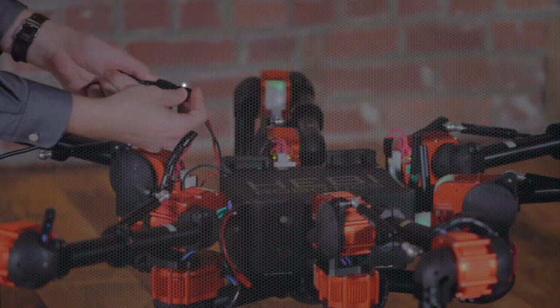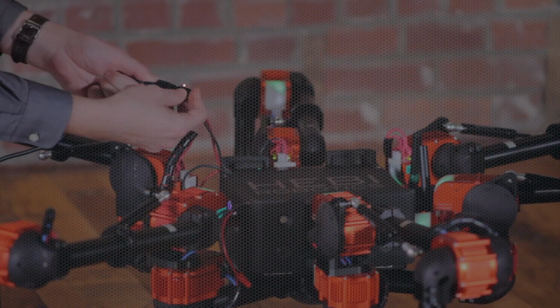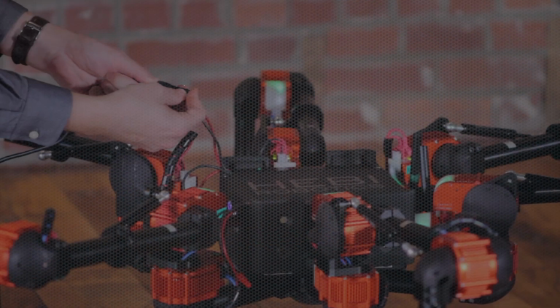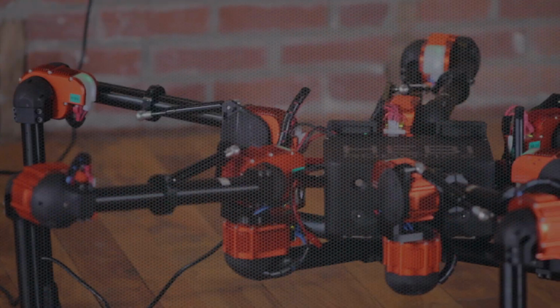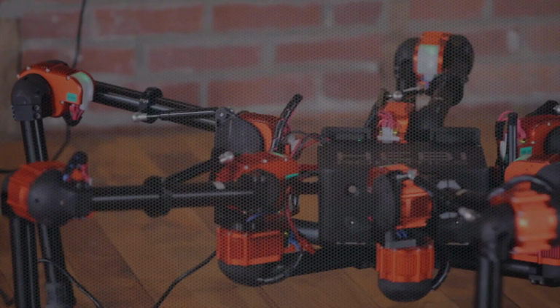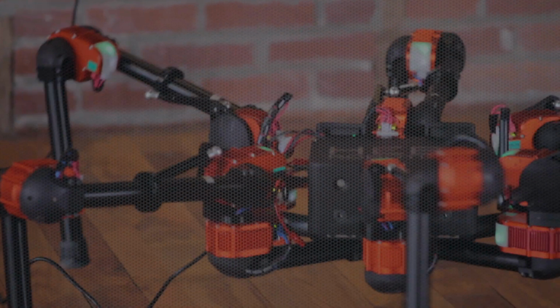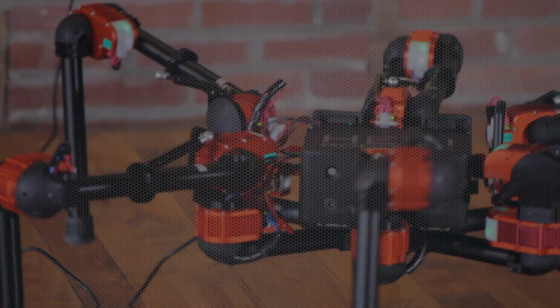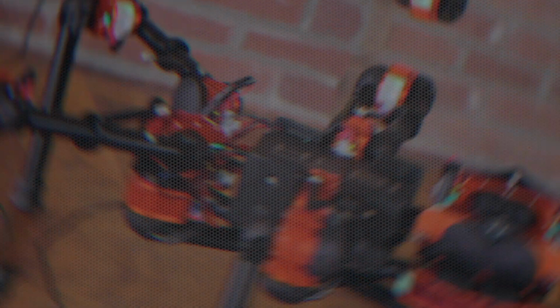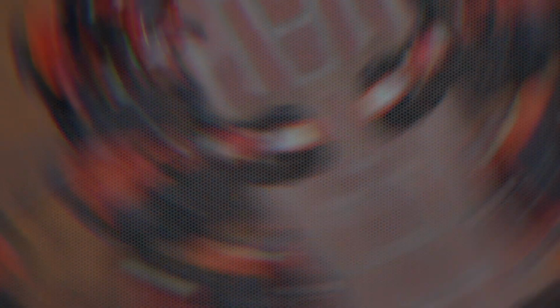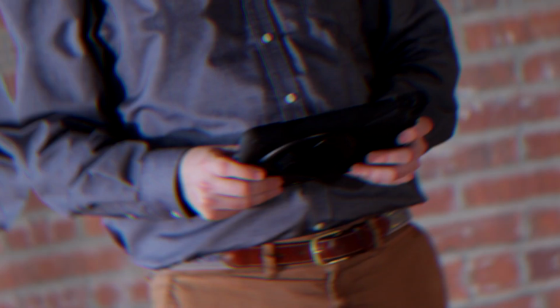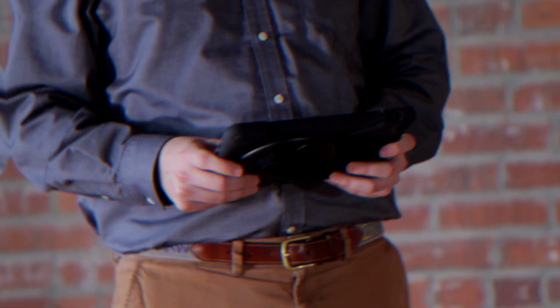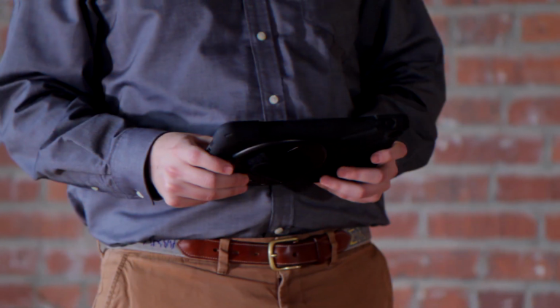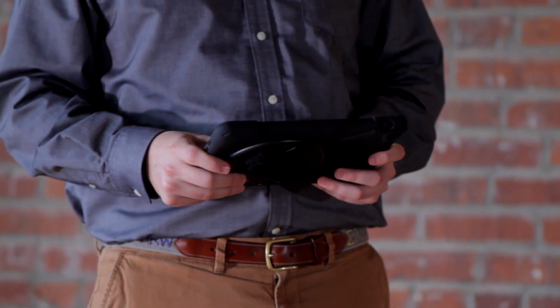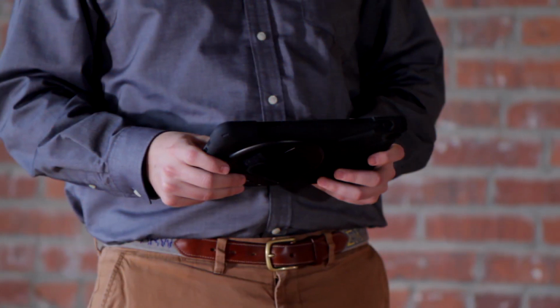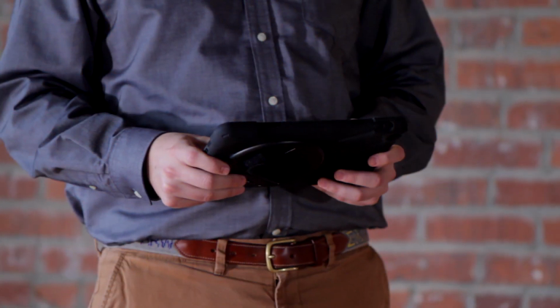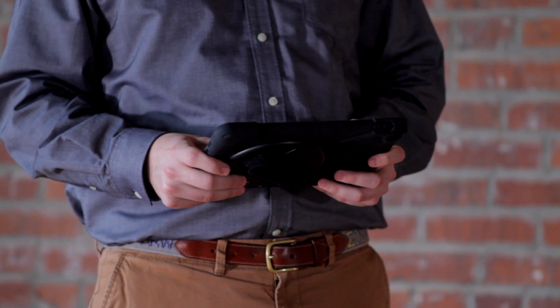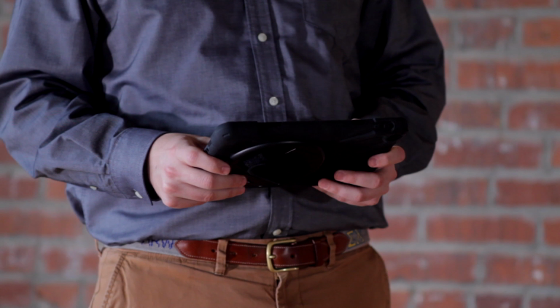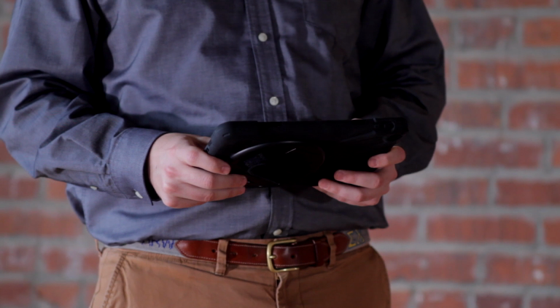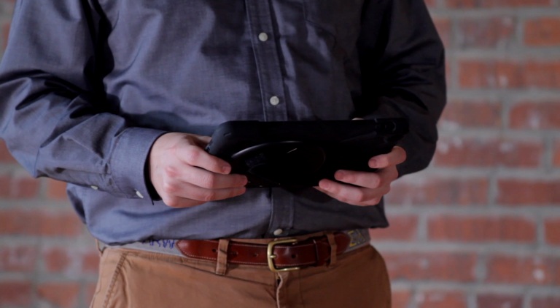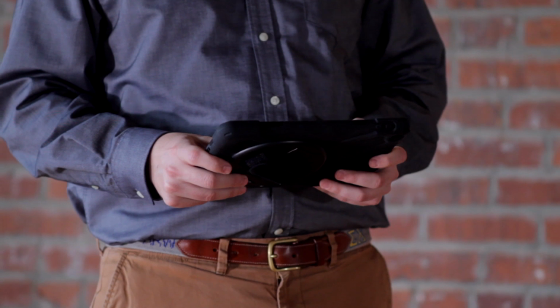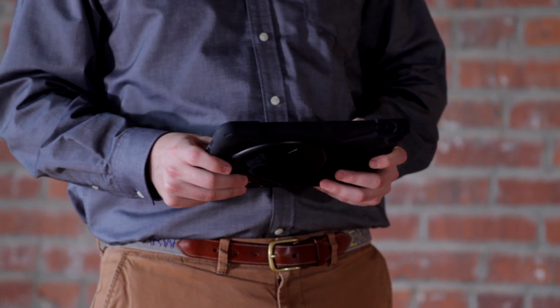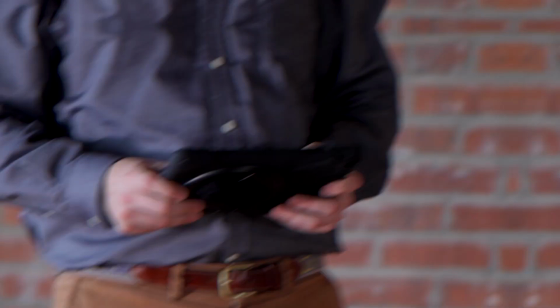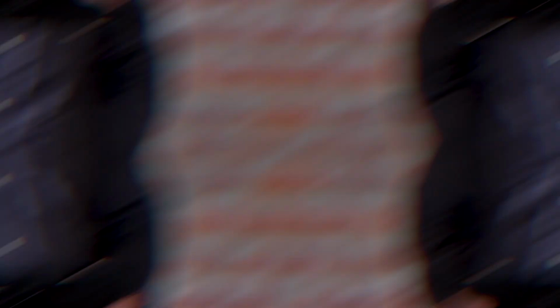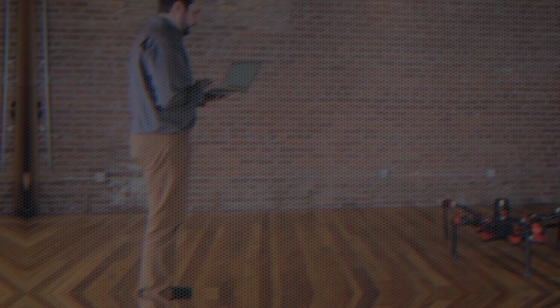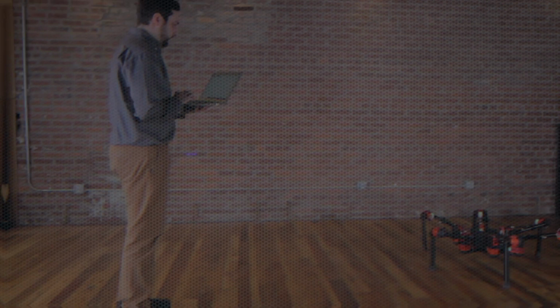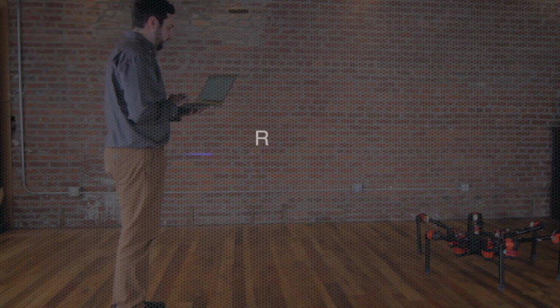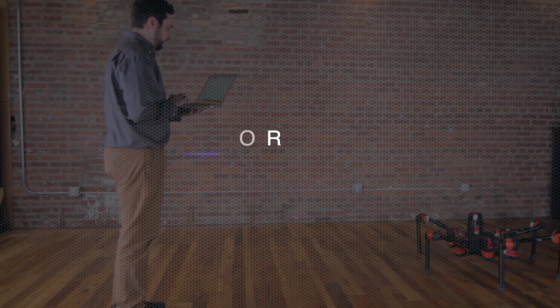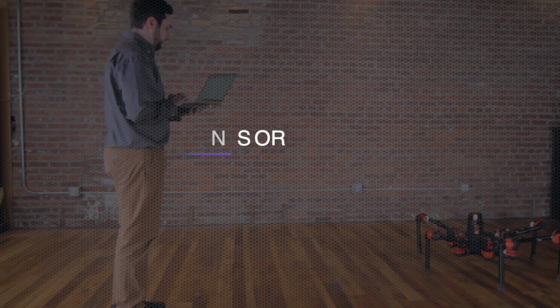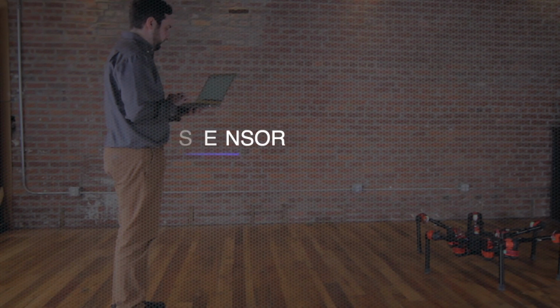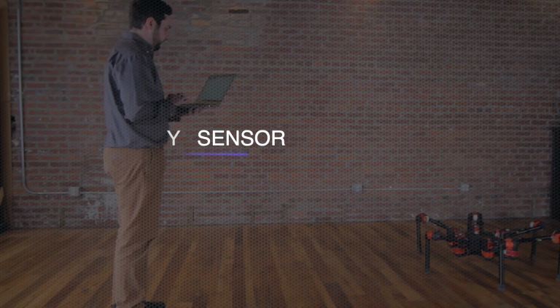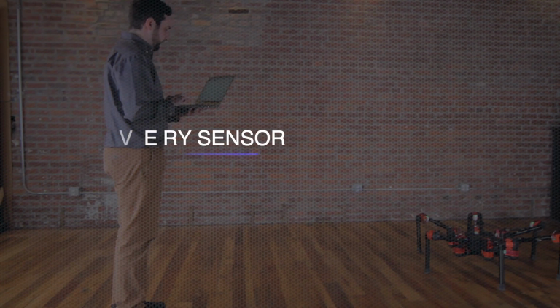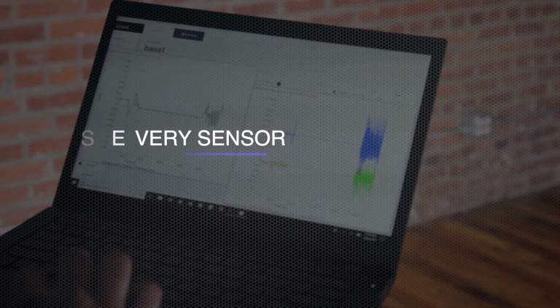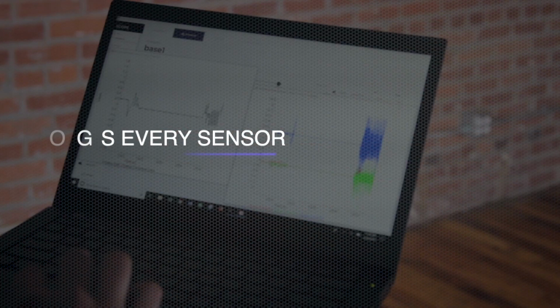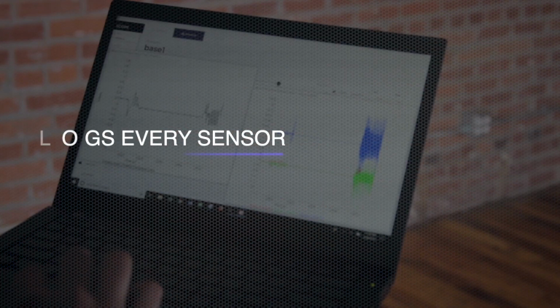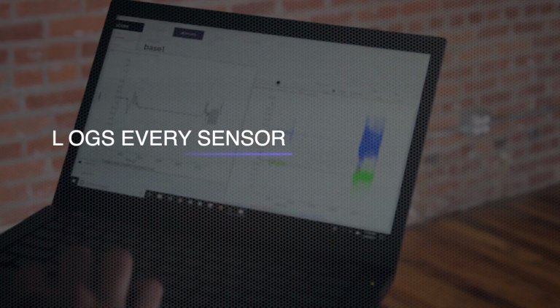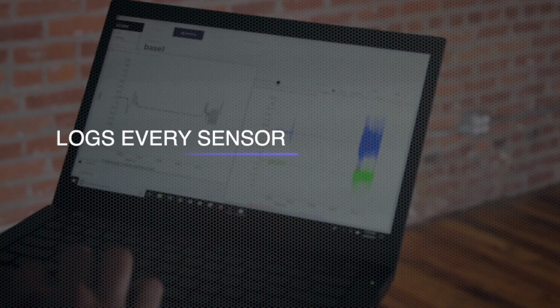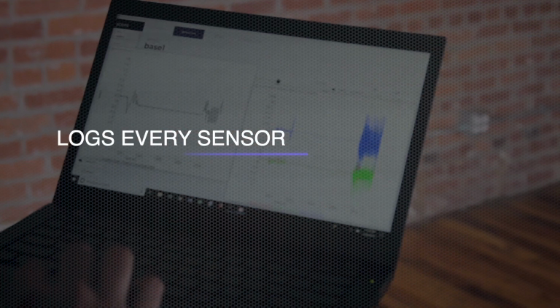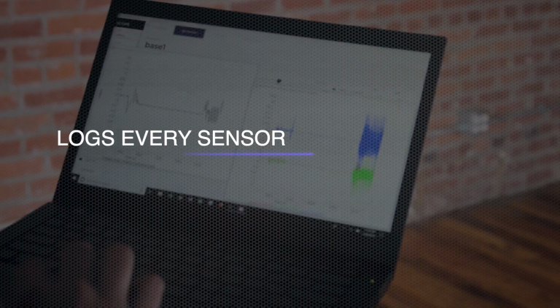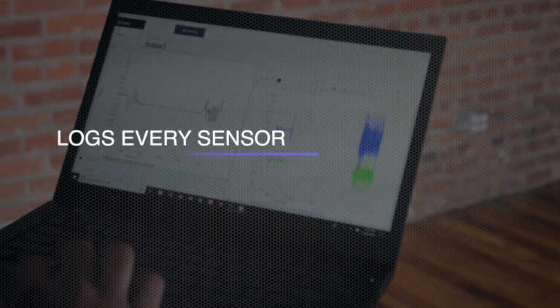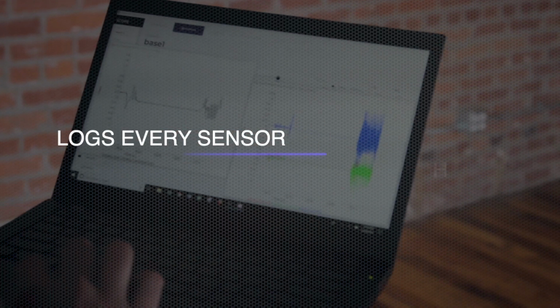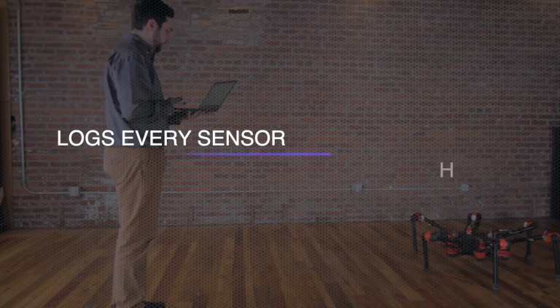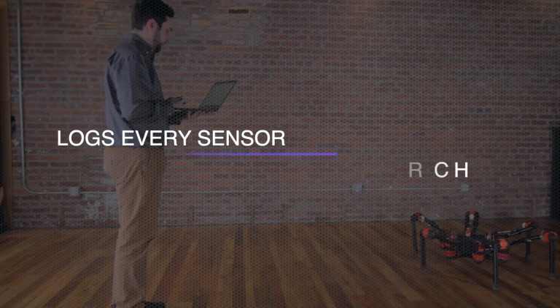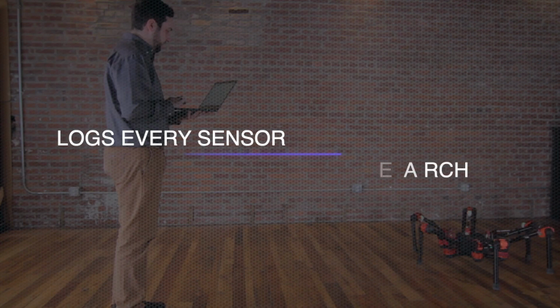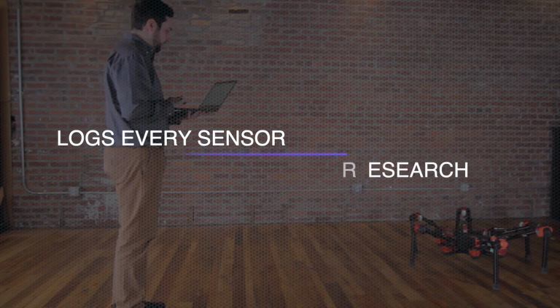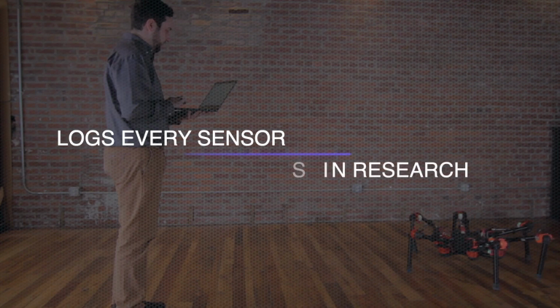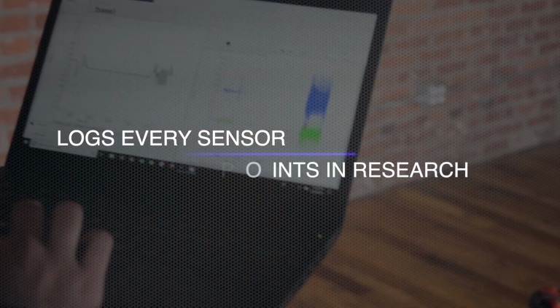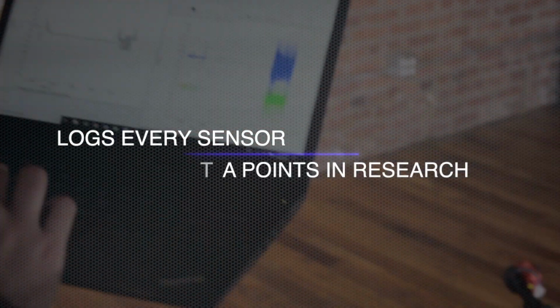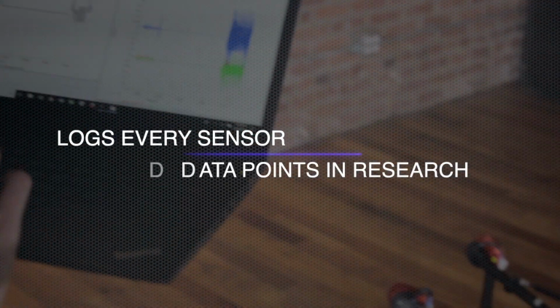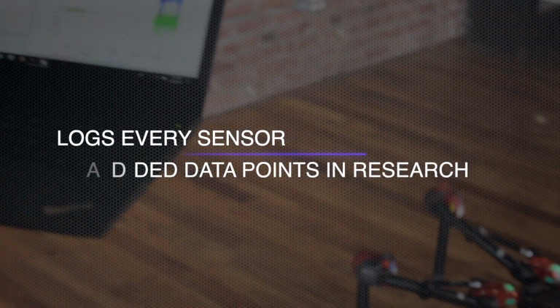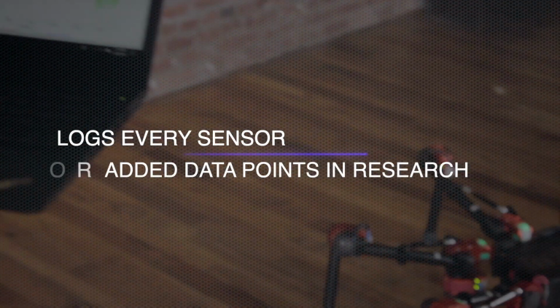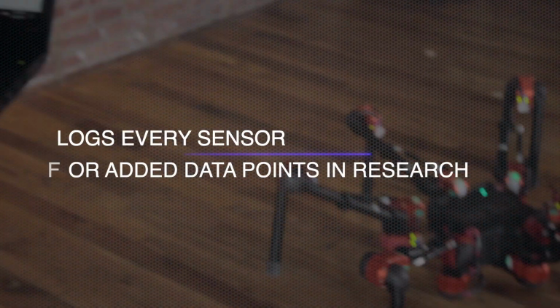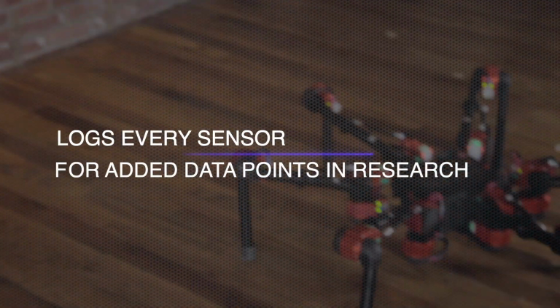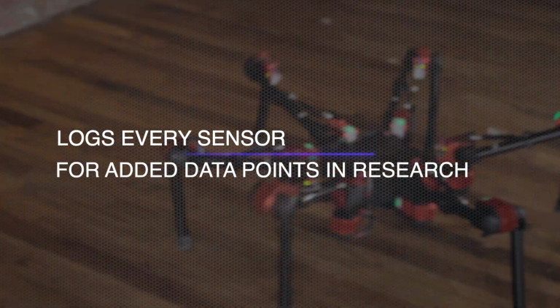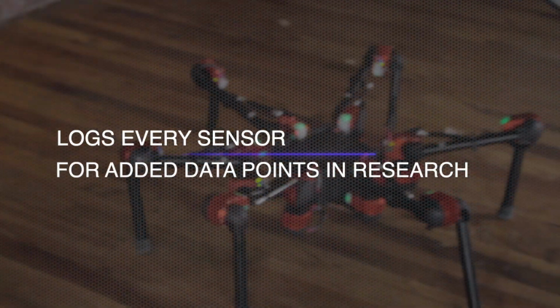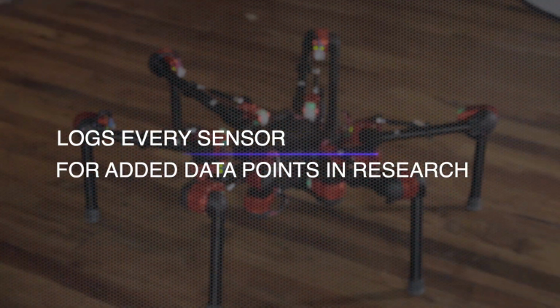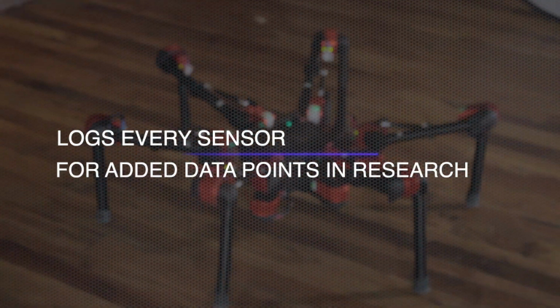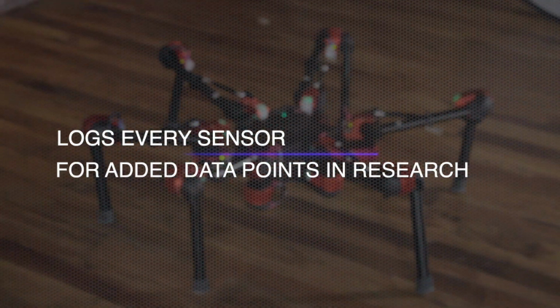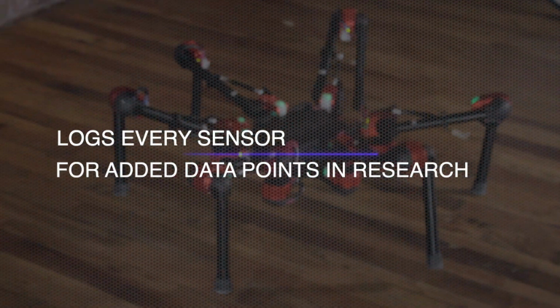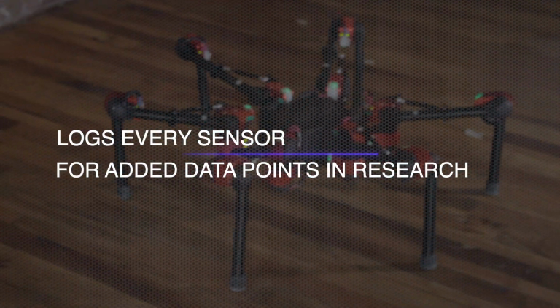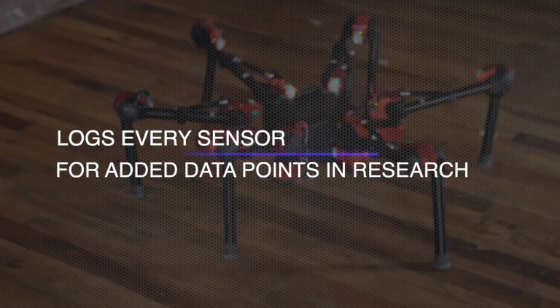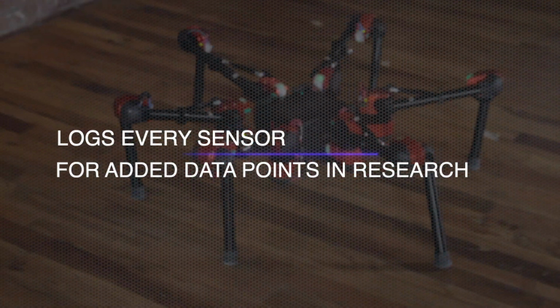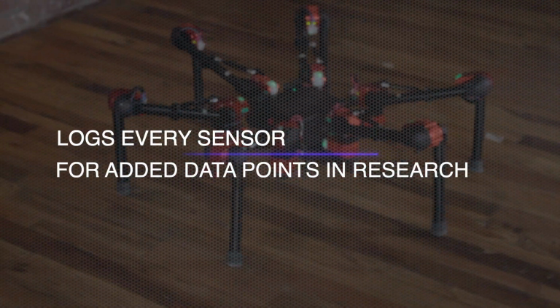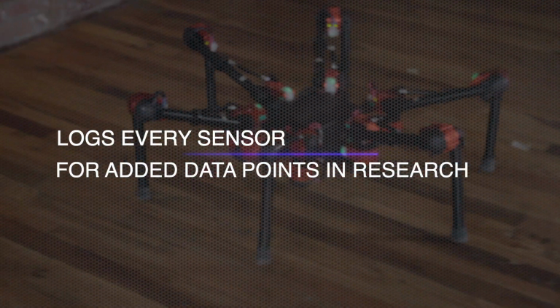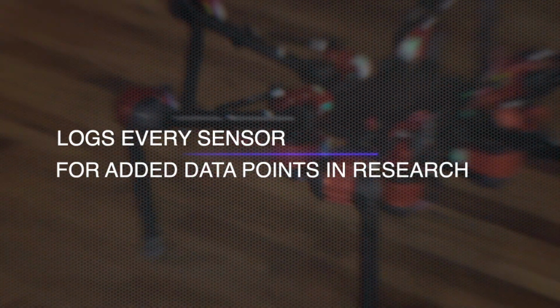While you control Daisy, you'll also be logging every single sensor in the robot for added data points and research.